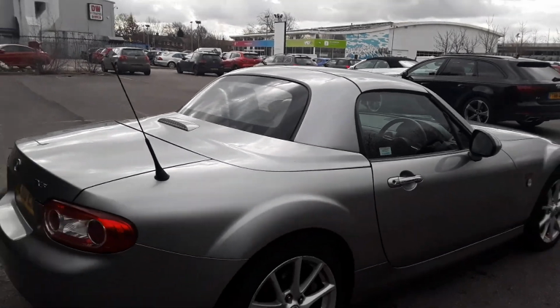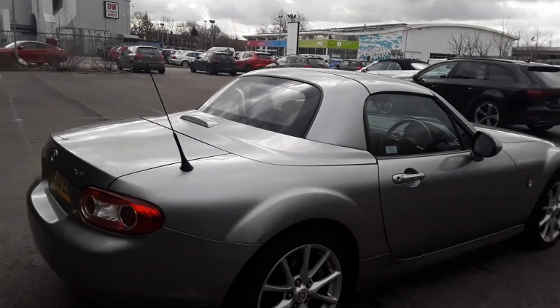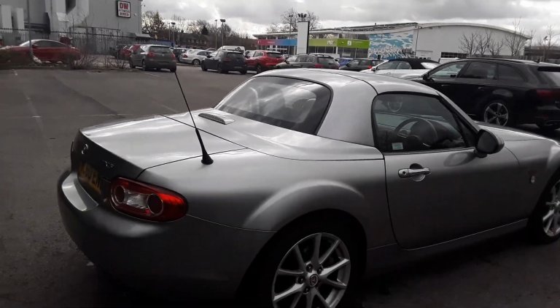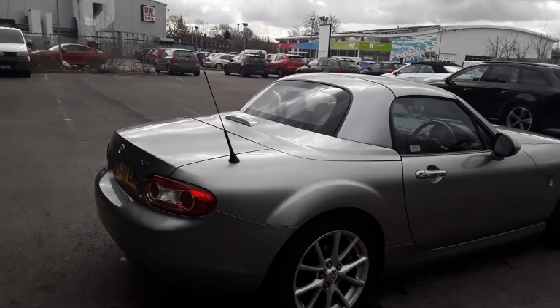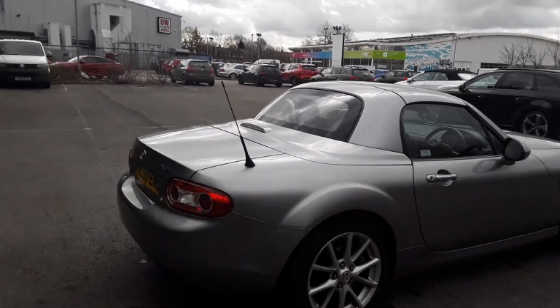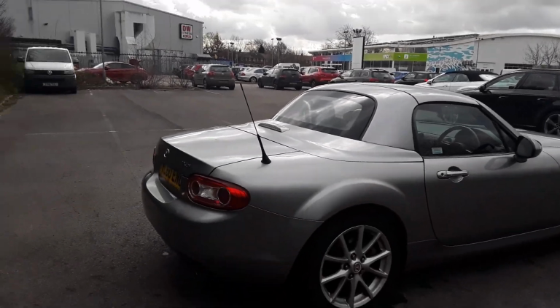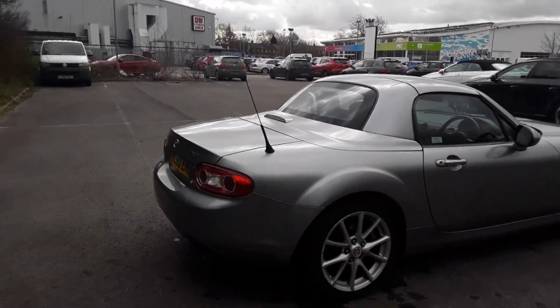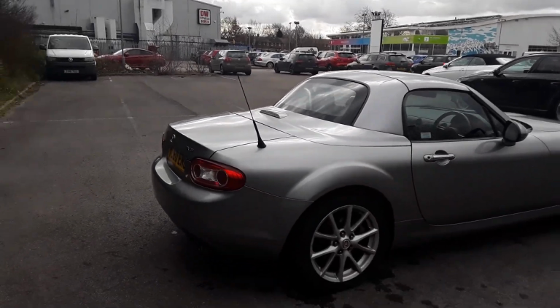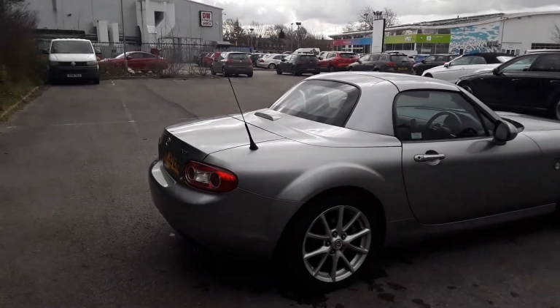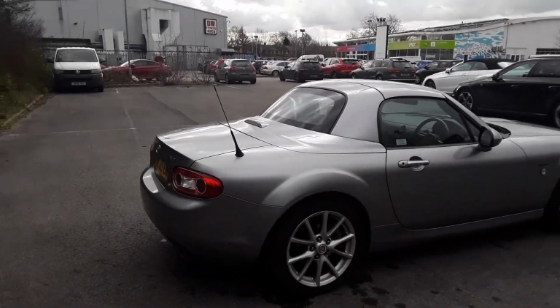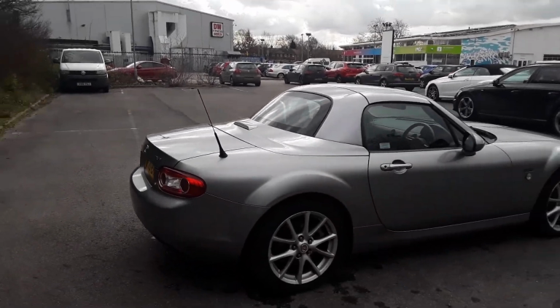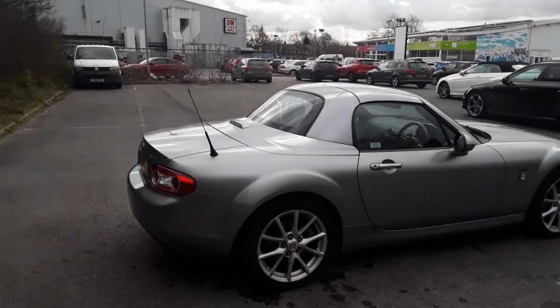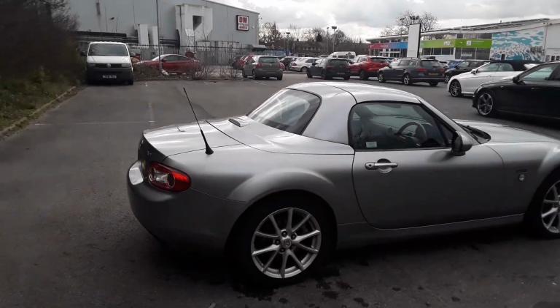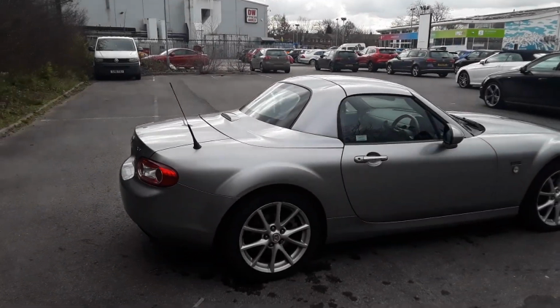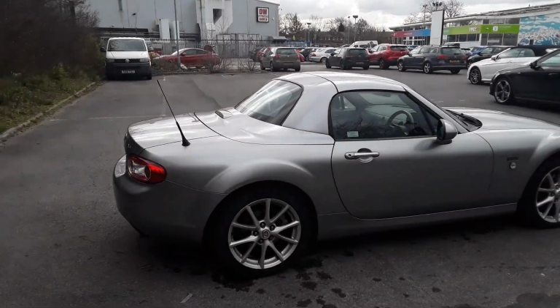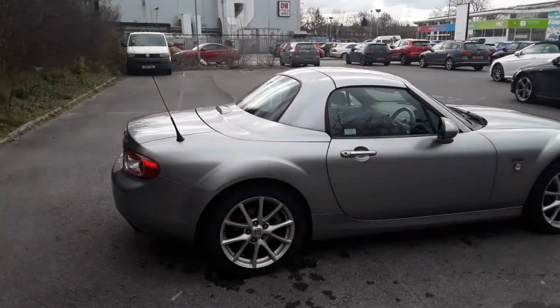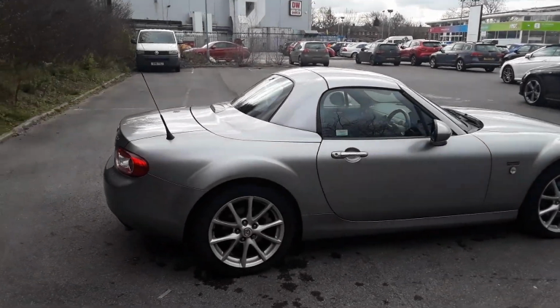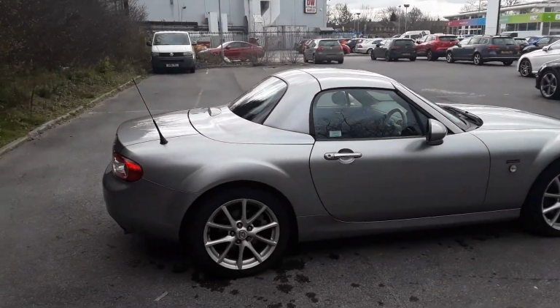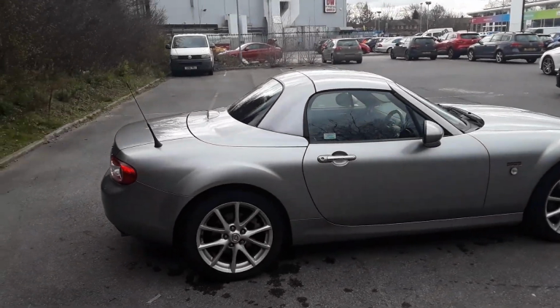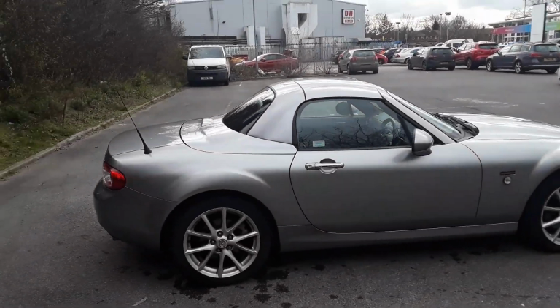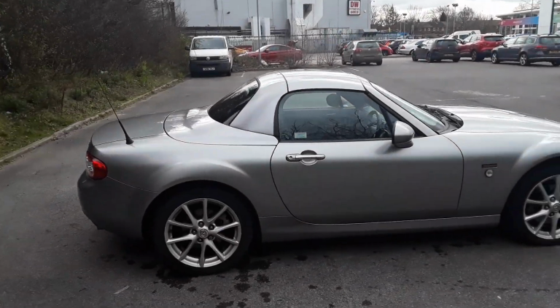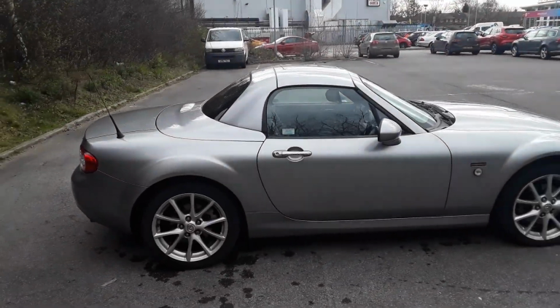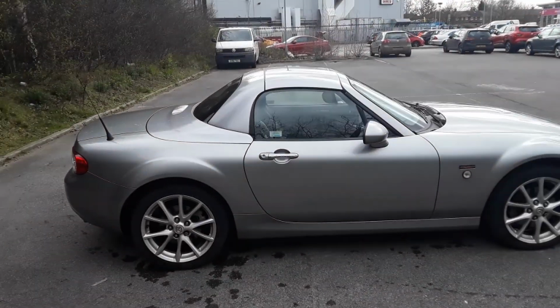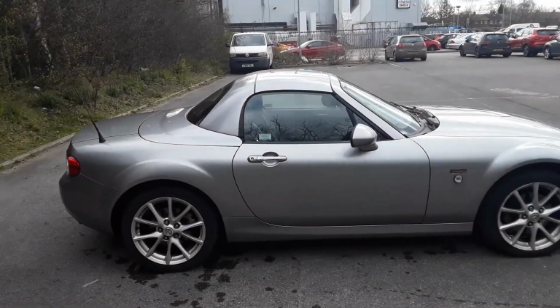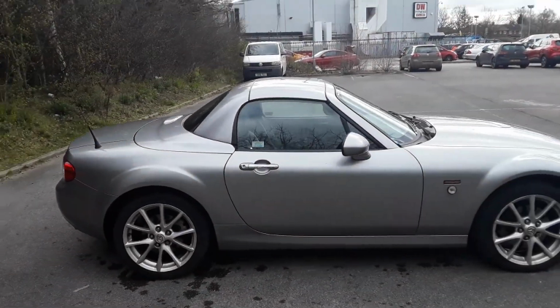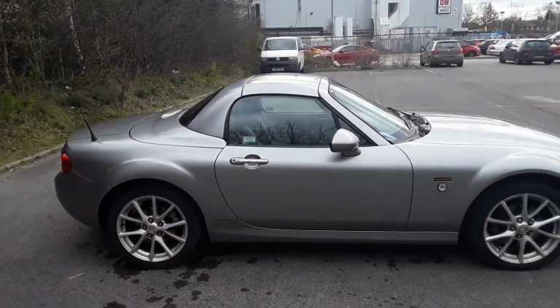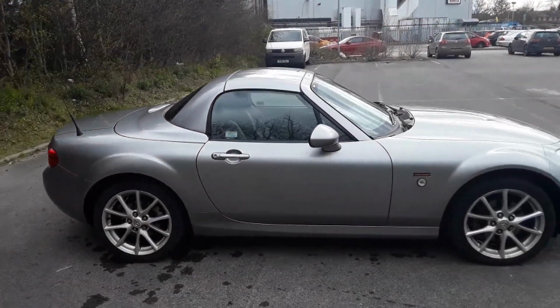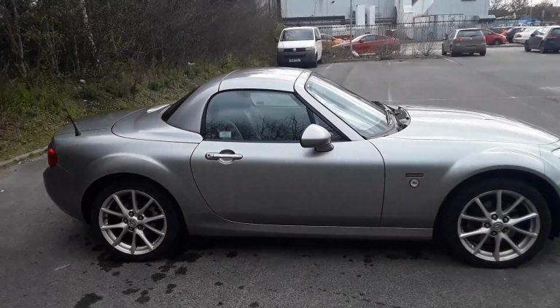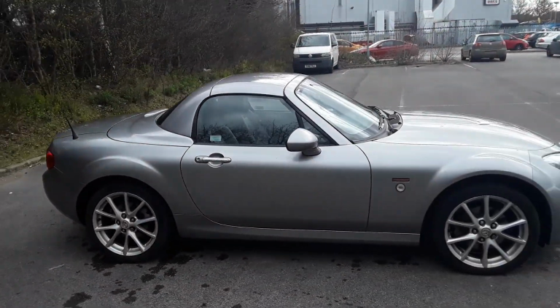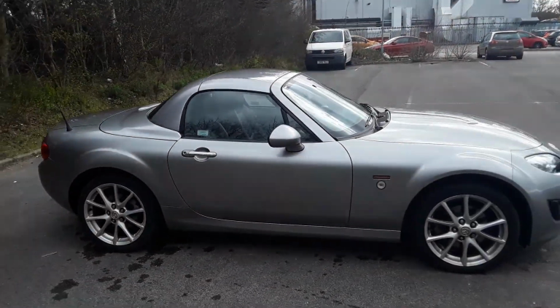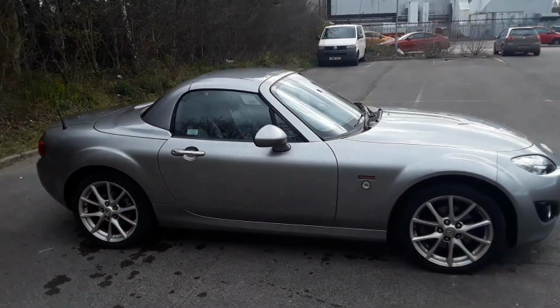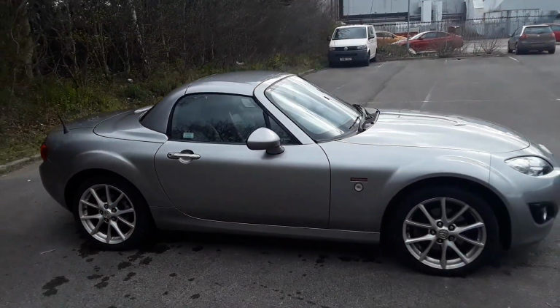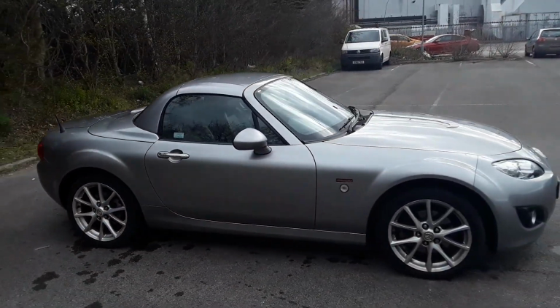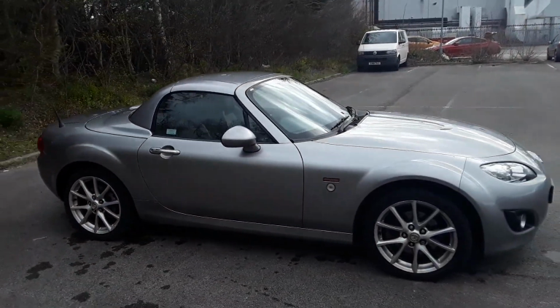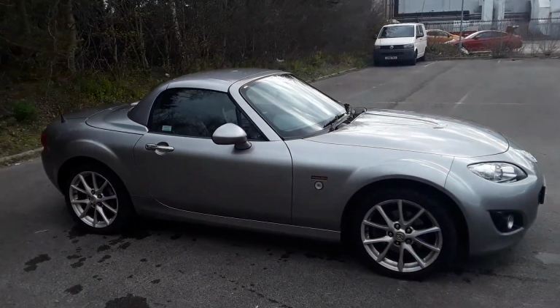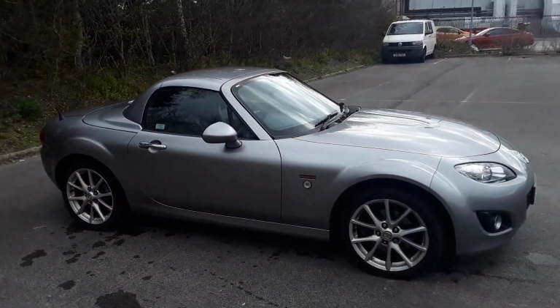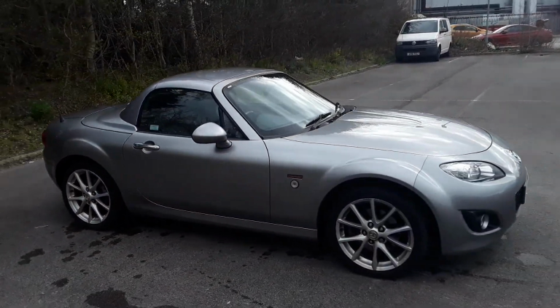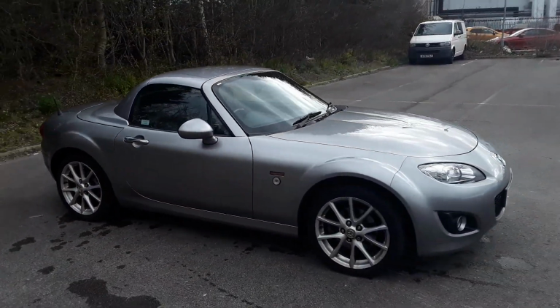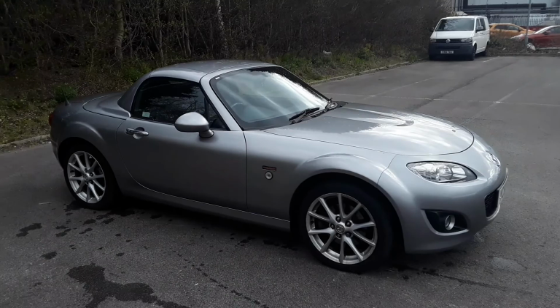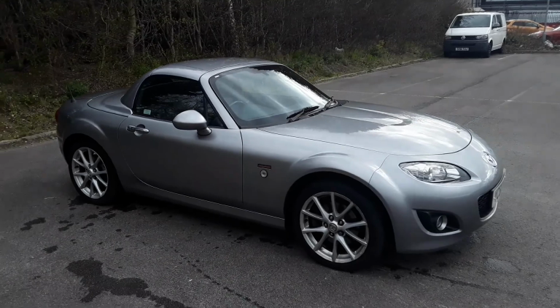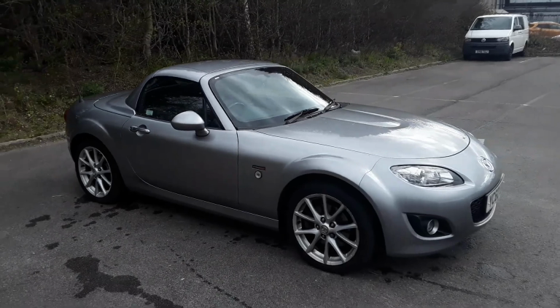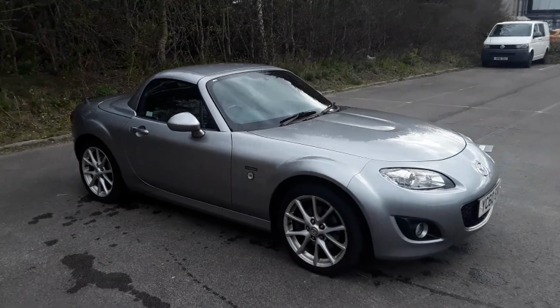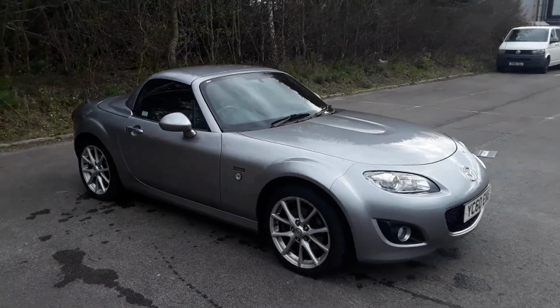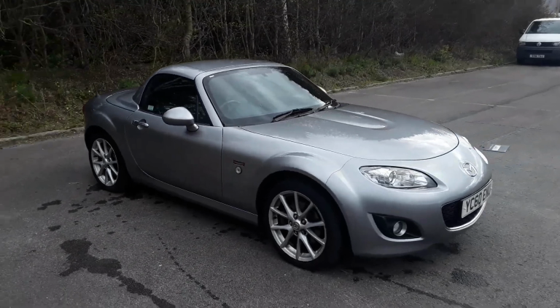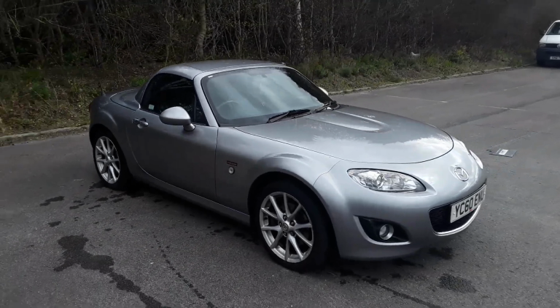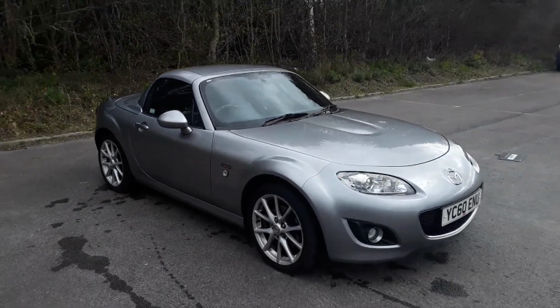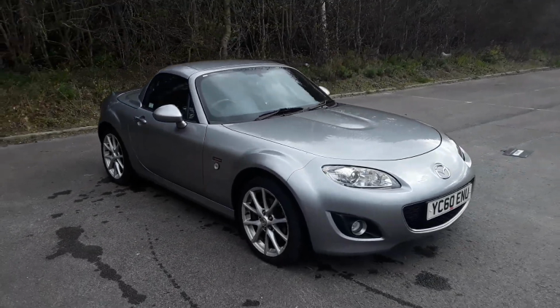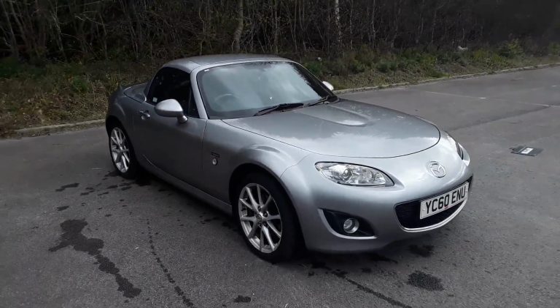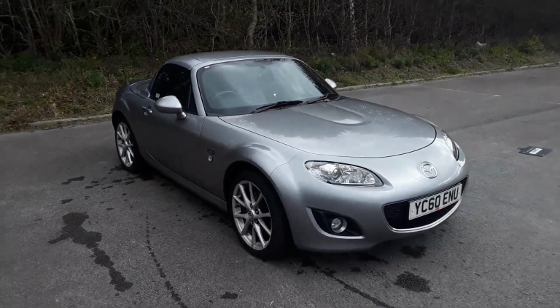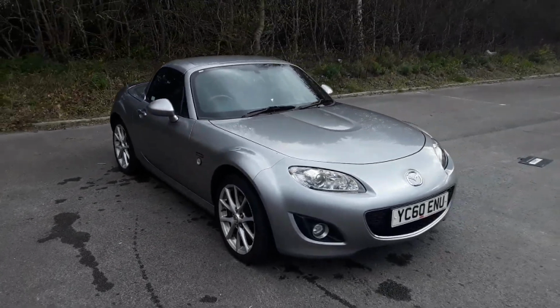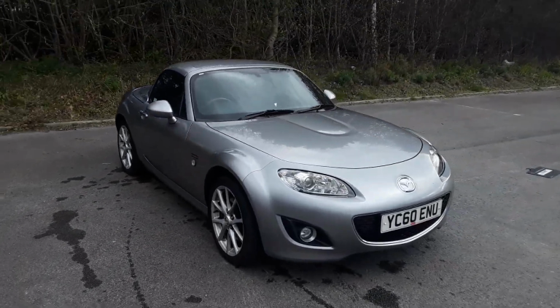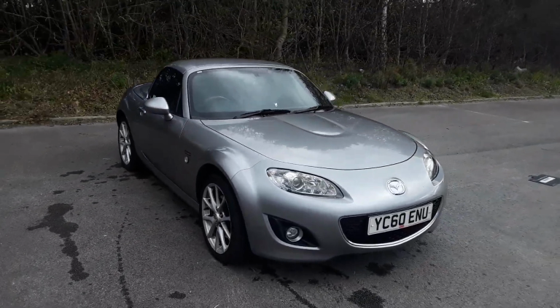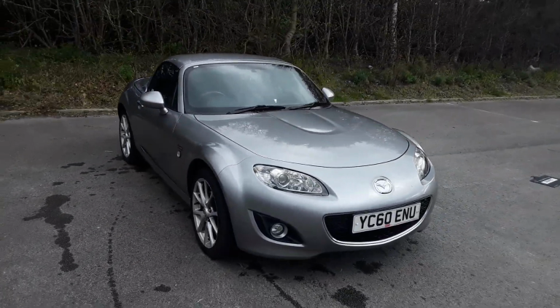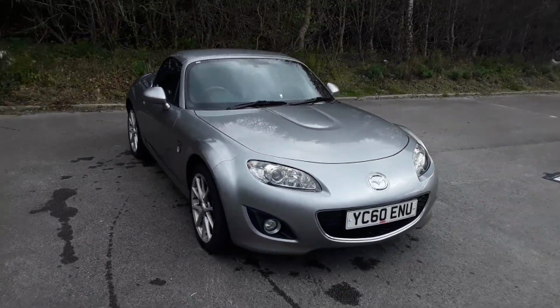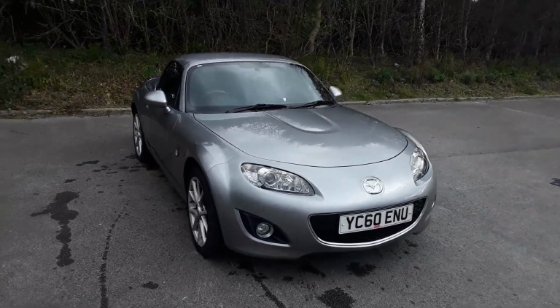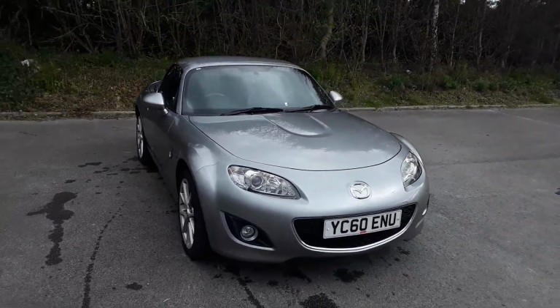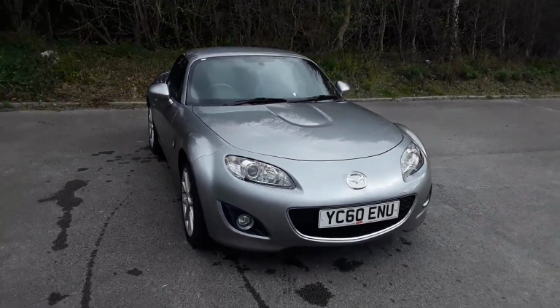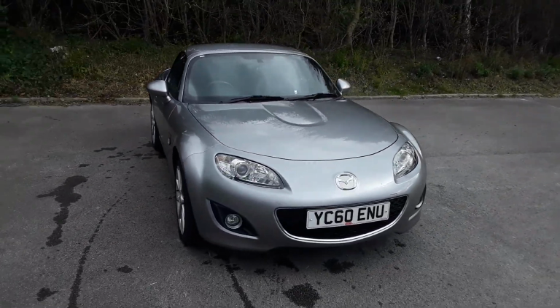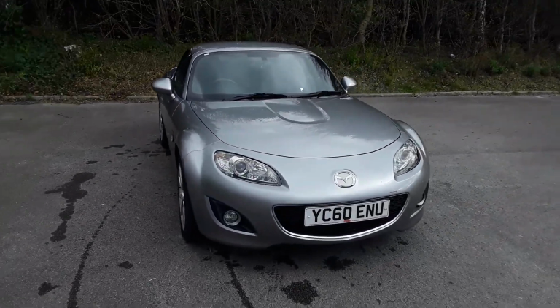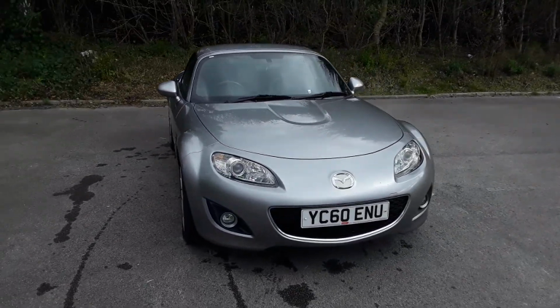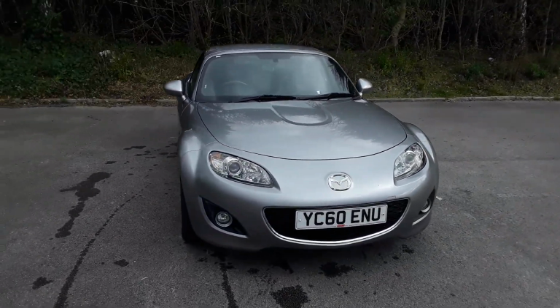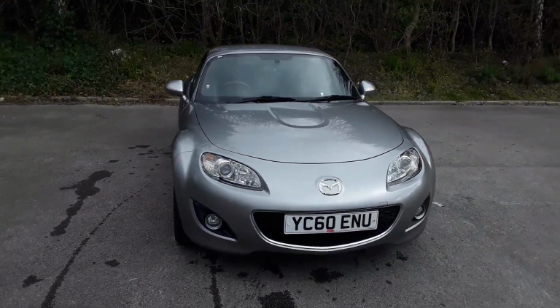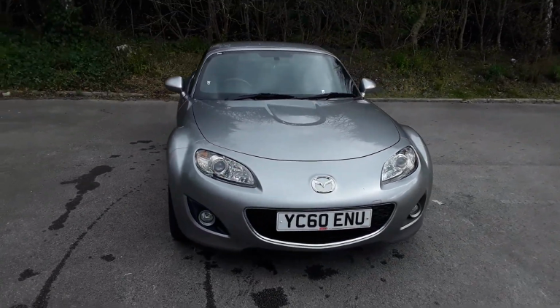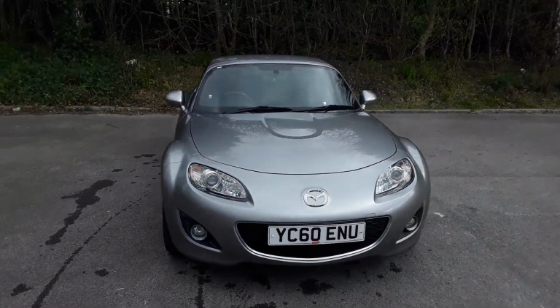And there we have the 60 plate Mazda MX-5. To arrange a viewing or book a test drive, please contact Pentagon Mazda at Lincoln Tritton Road.